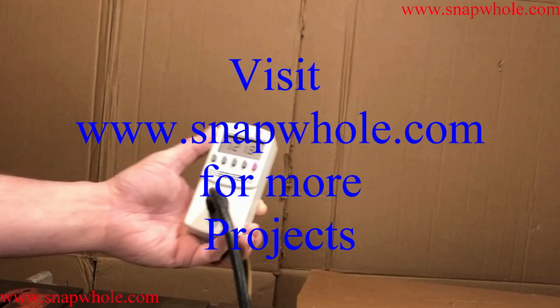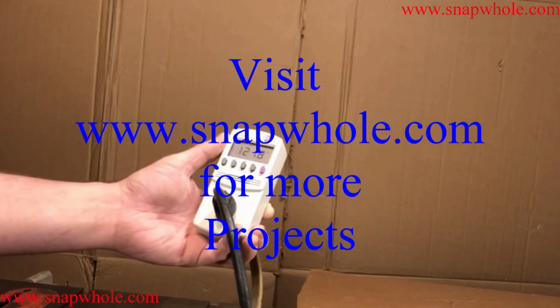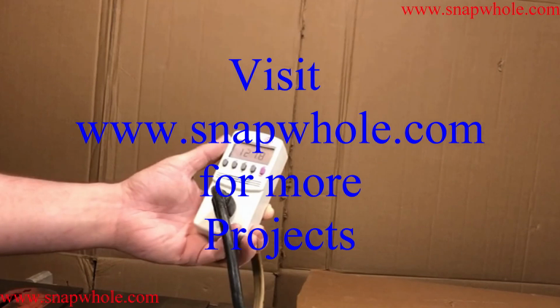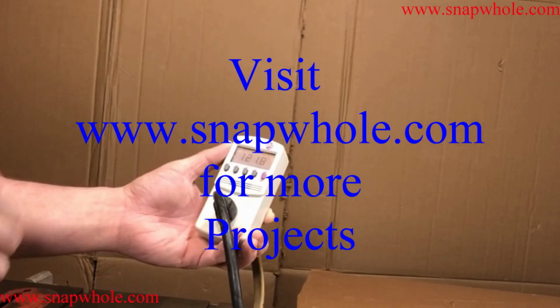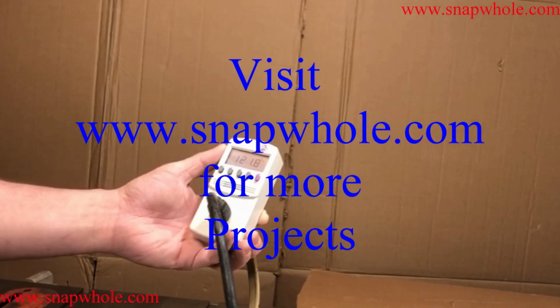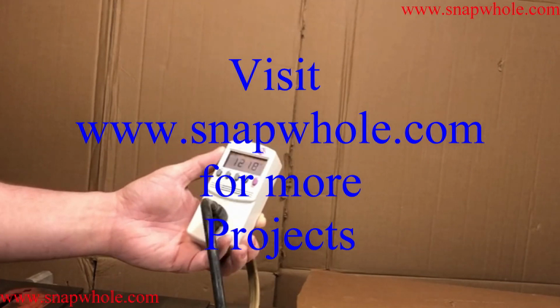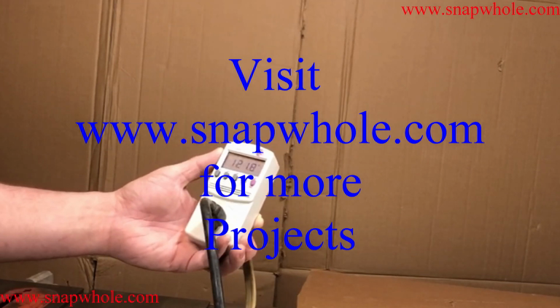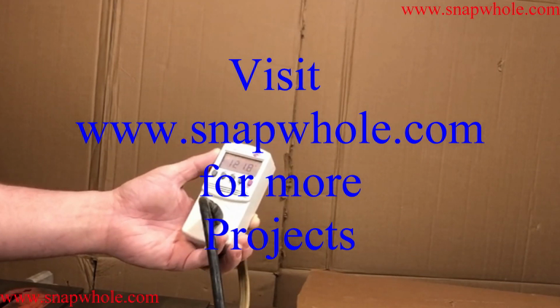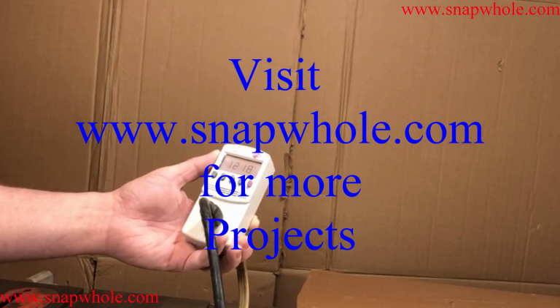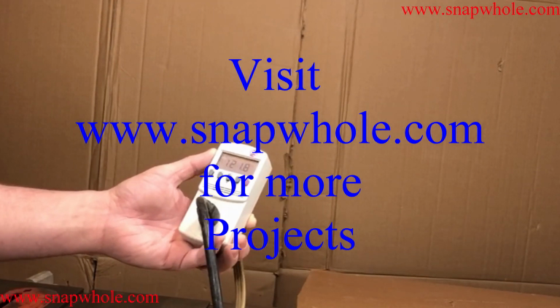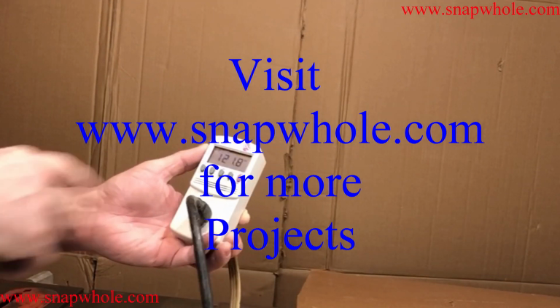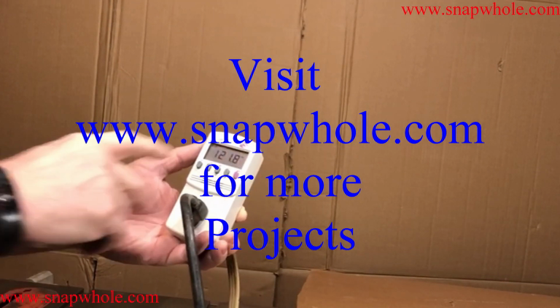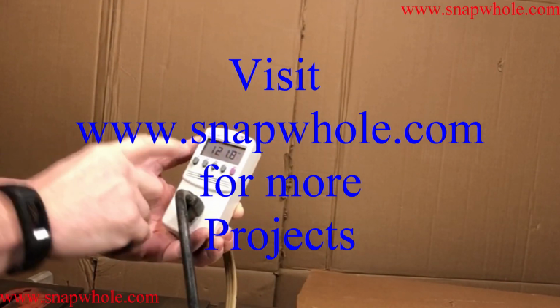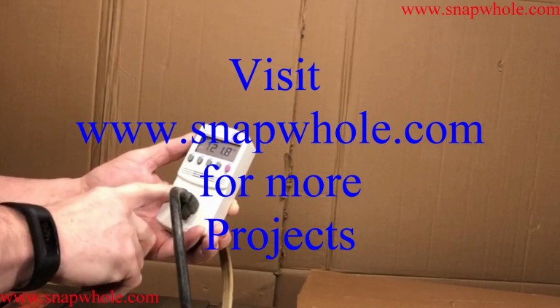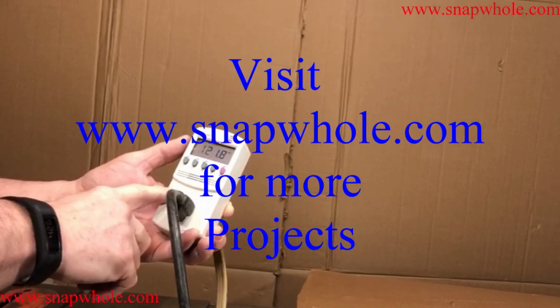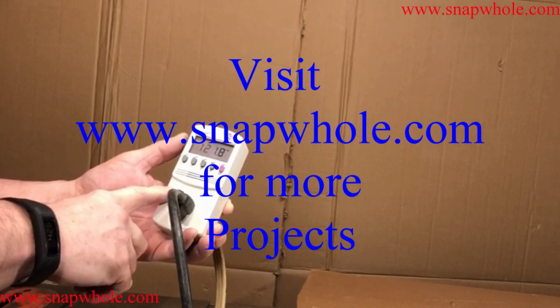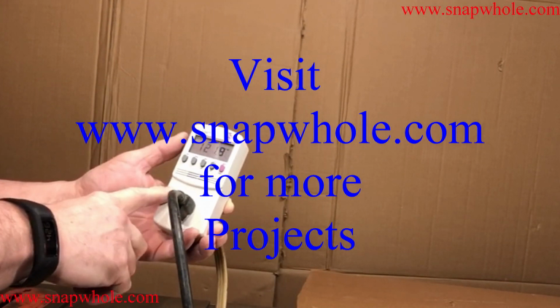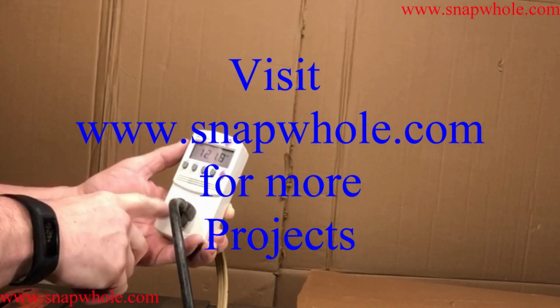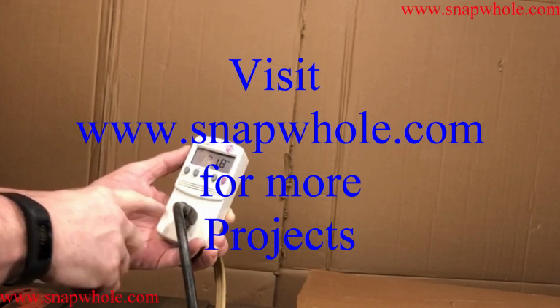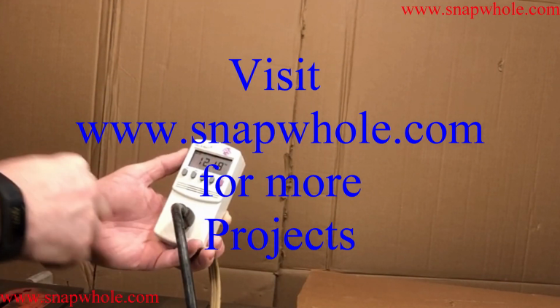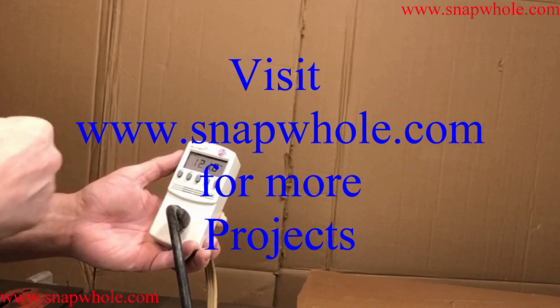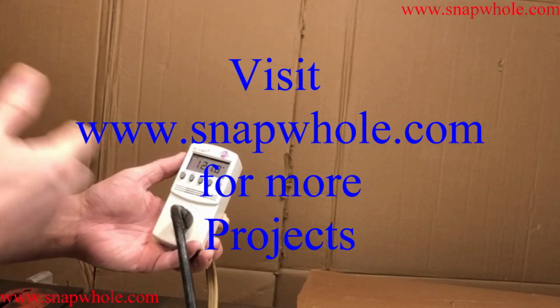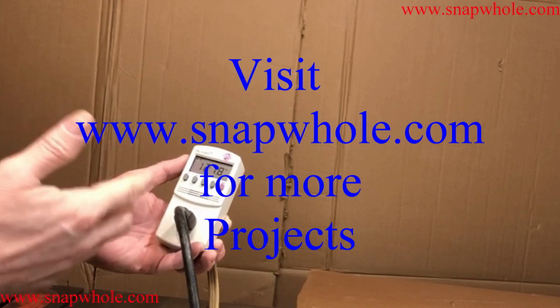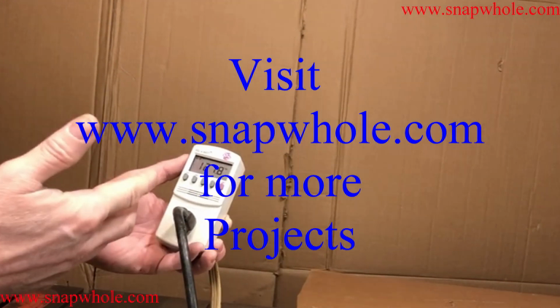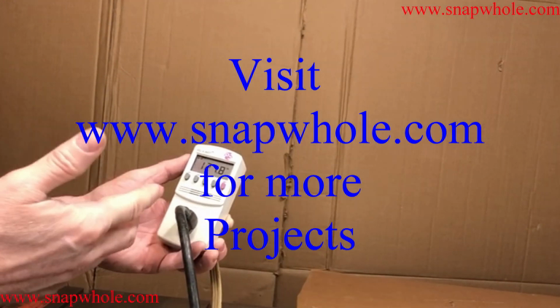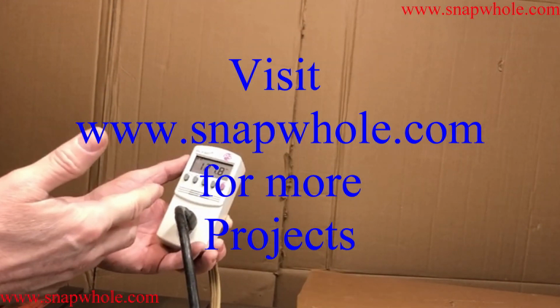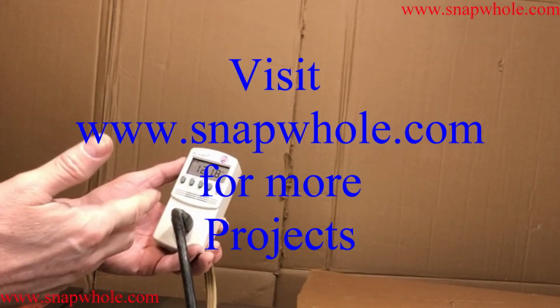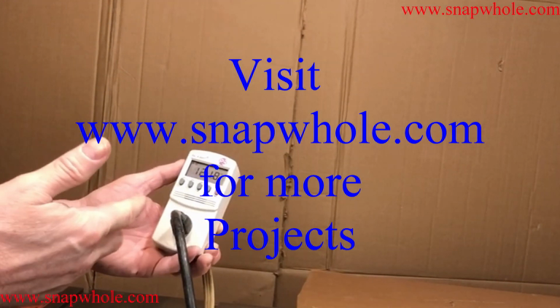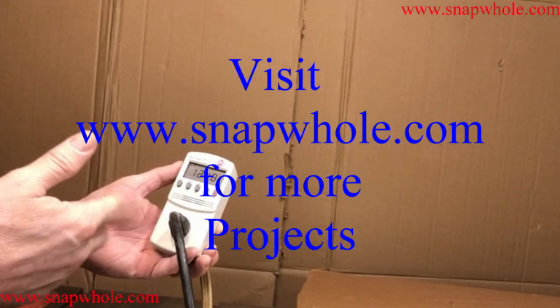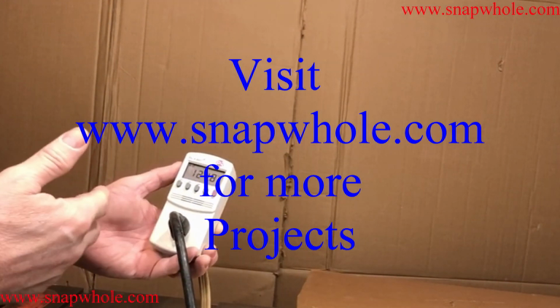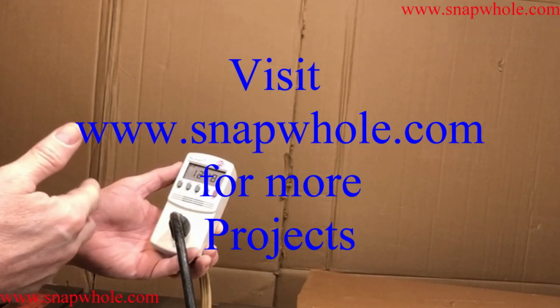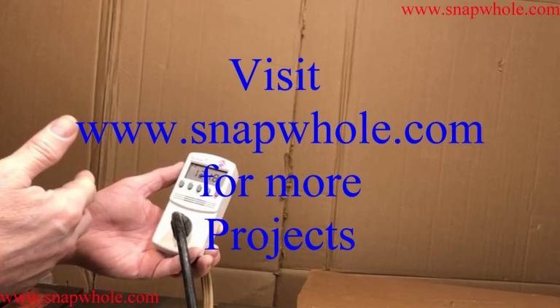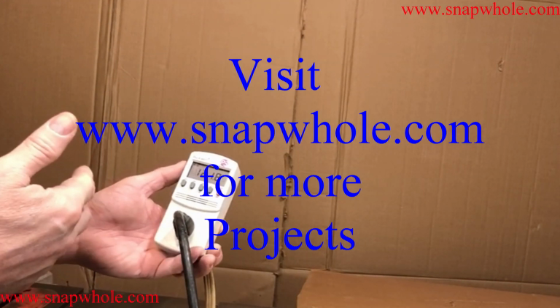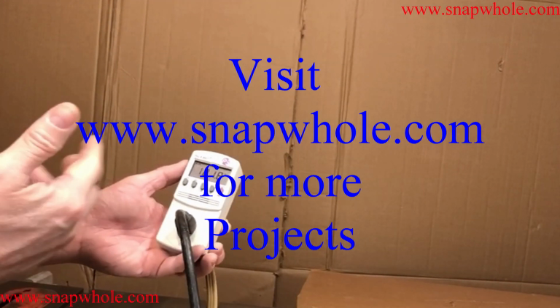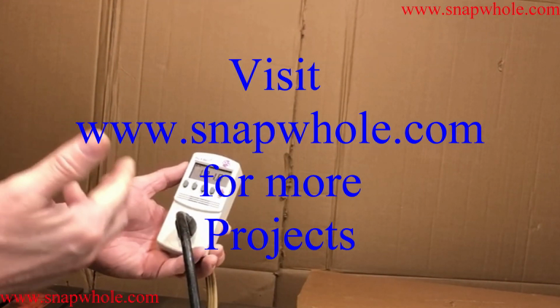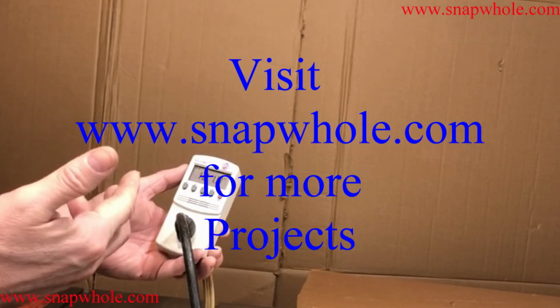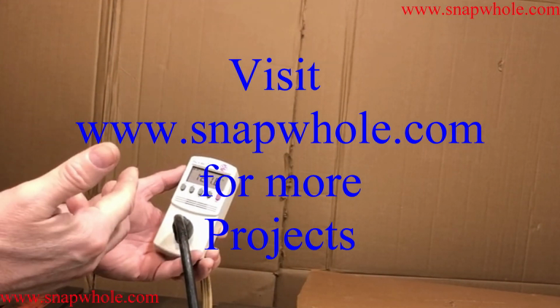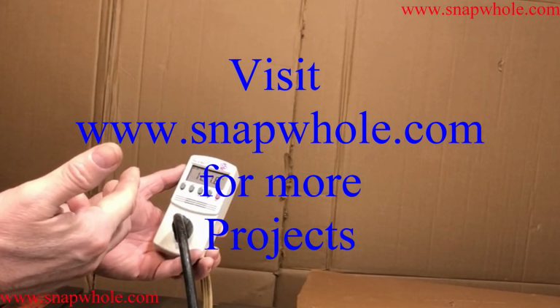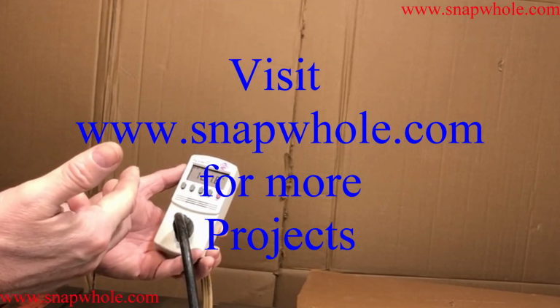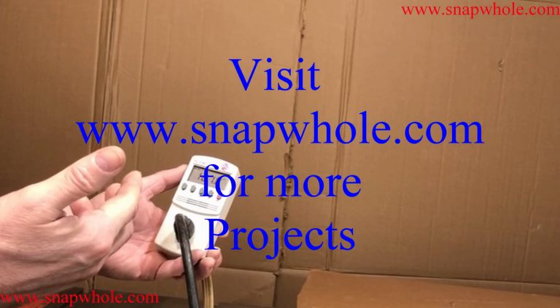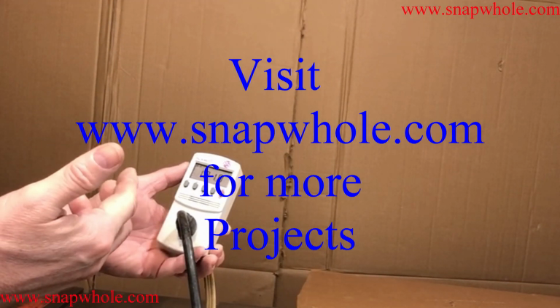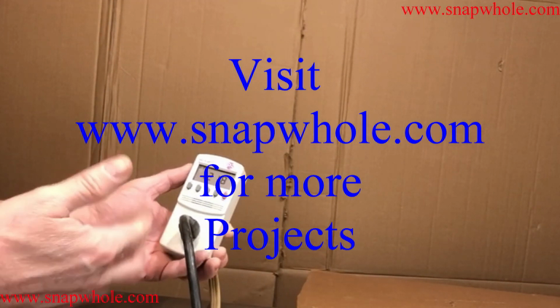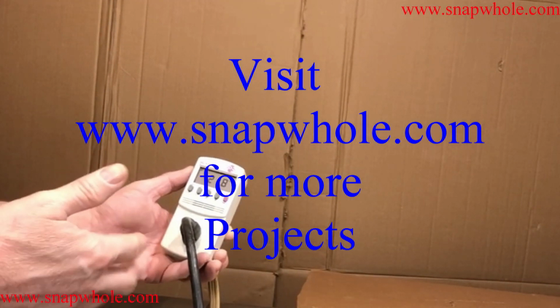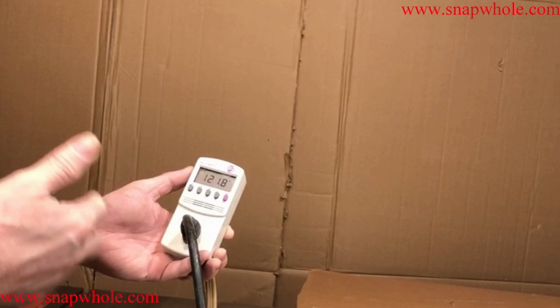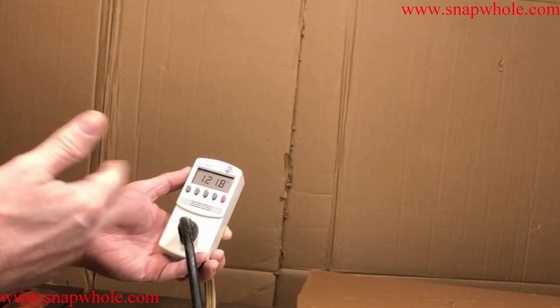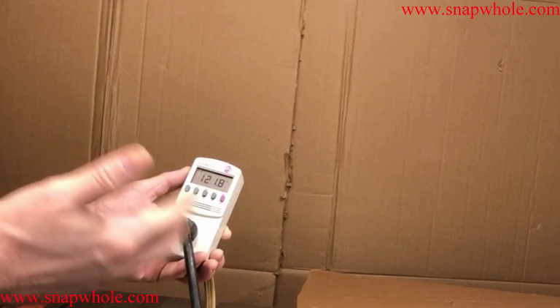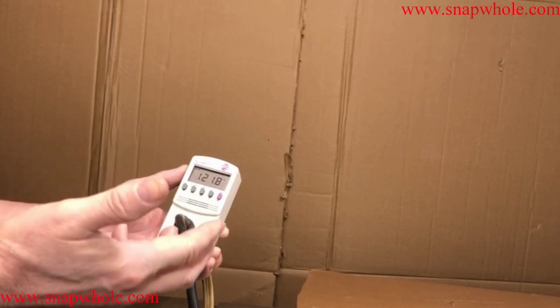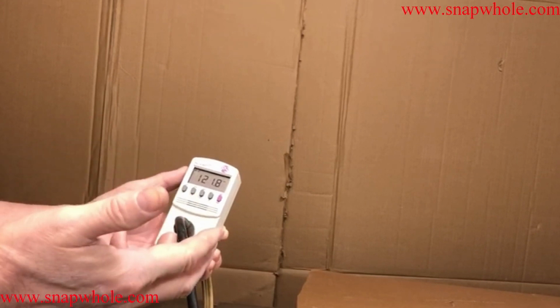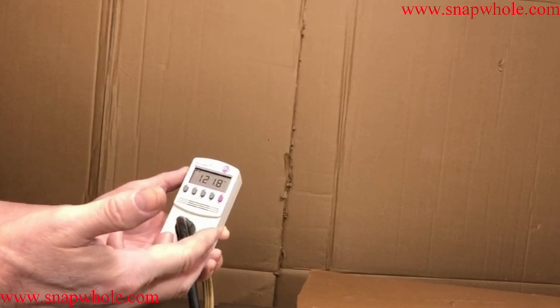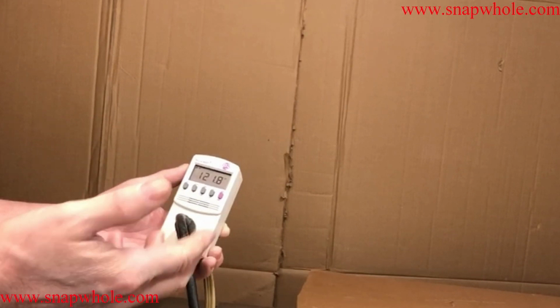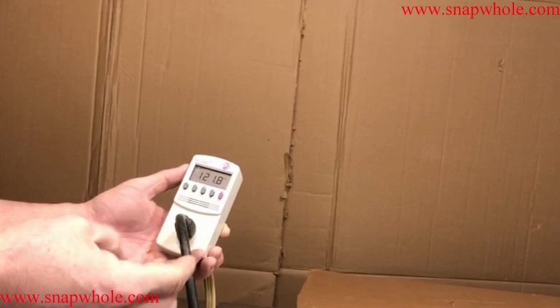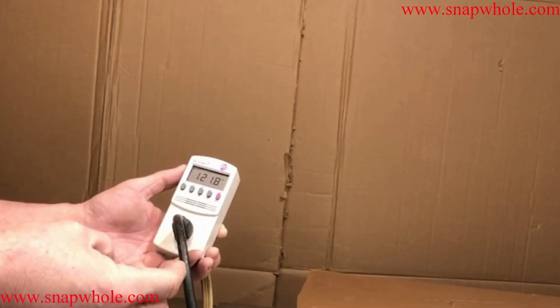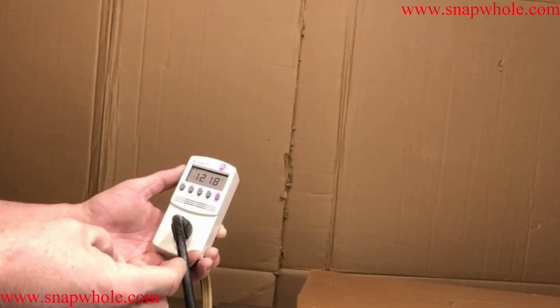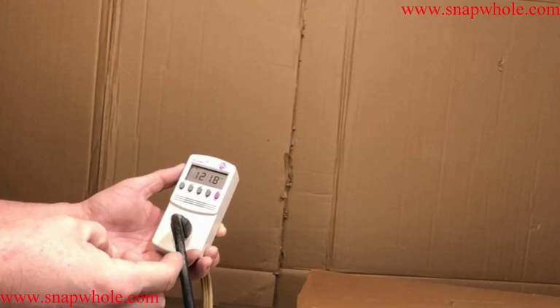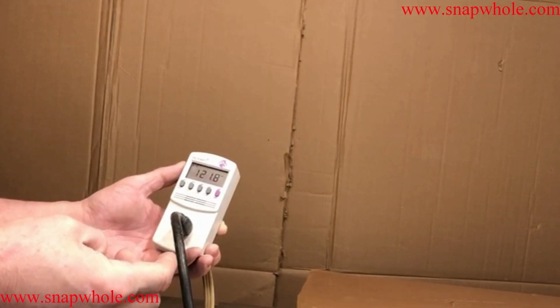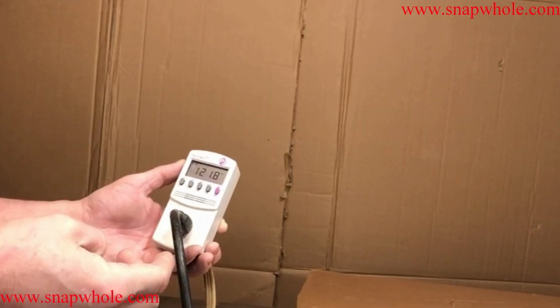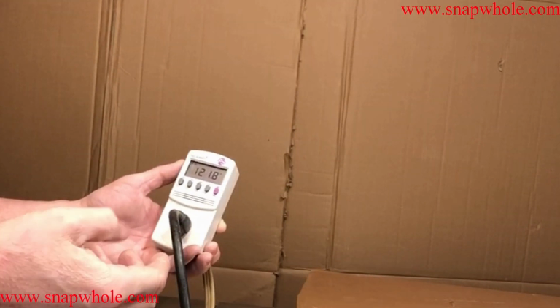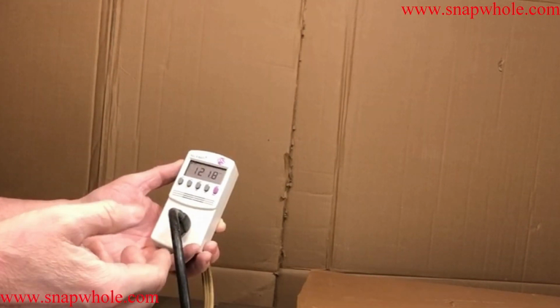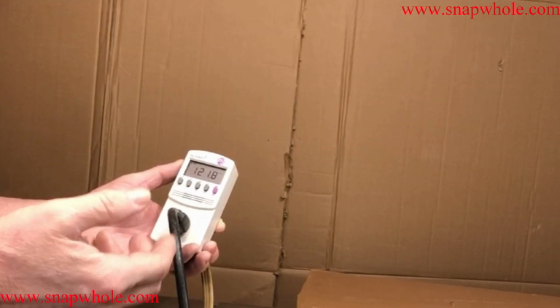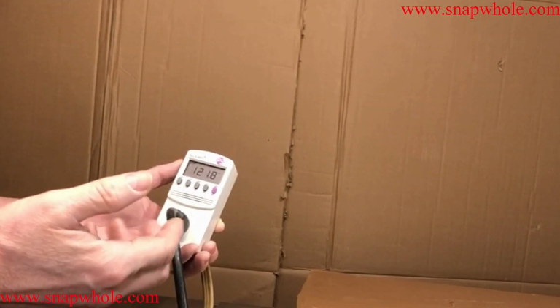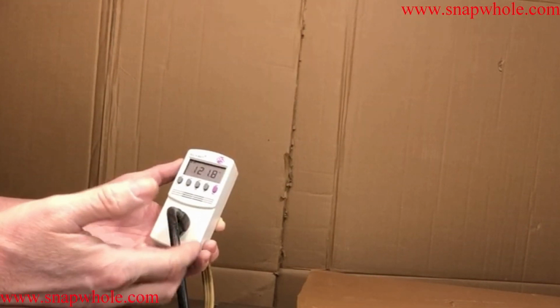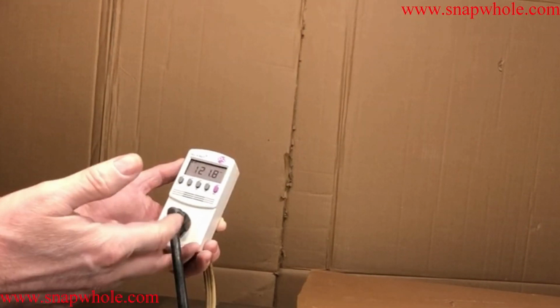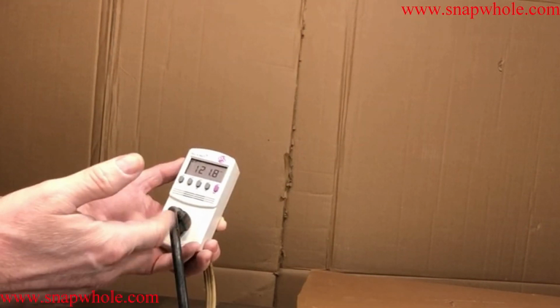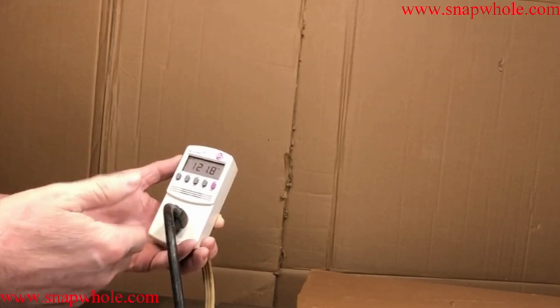Good evening. Today I have the Kill-A-Watt. I bought this at Harbor Freight, though I don't think it's exclusive to them — a lot of different places carry this.